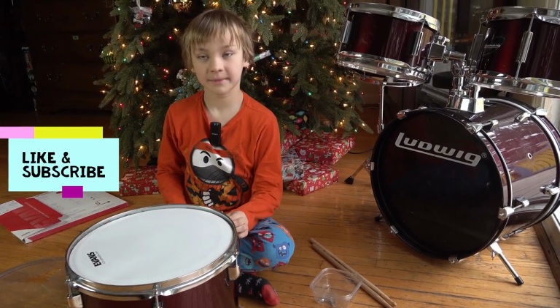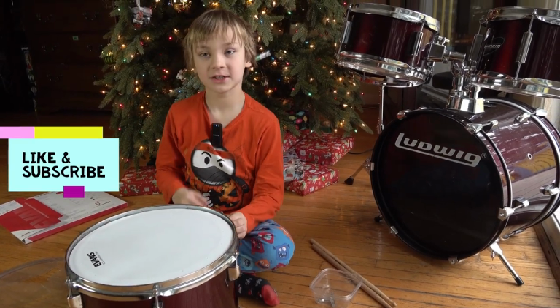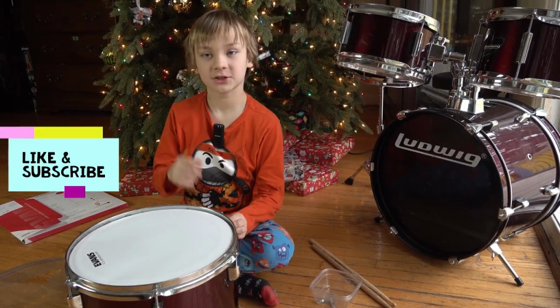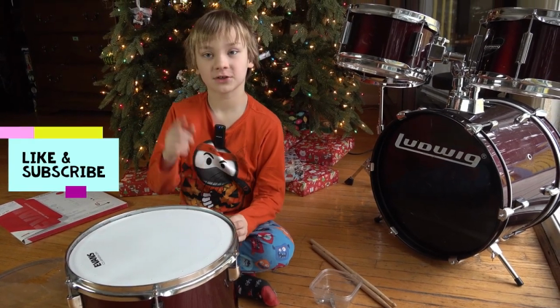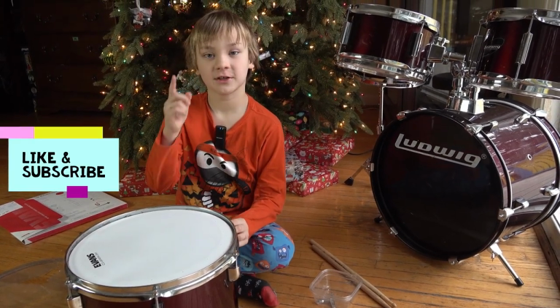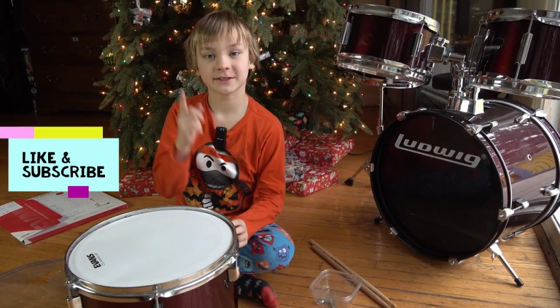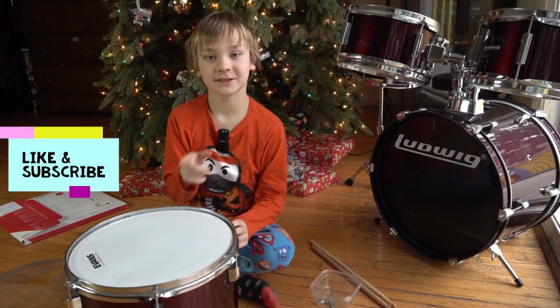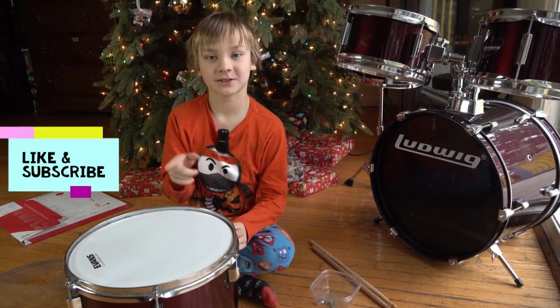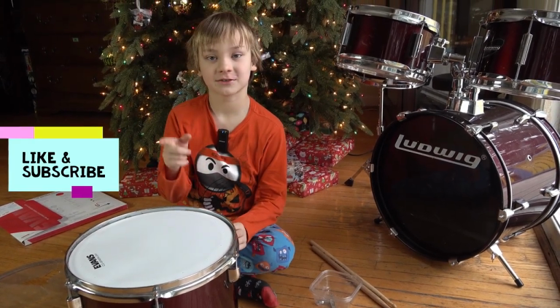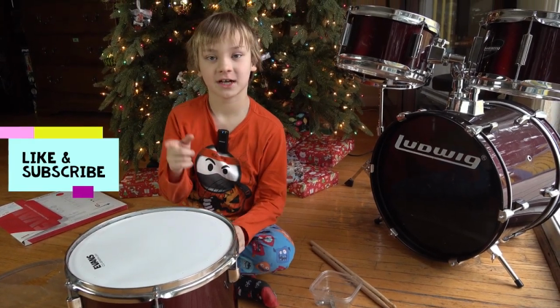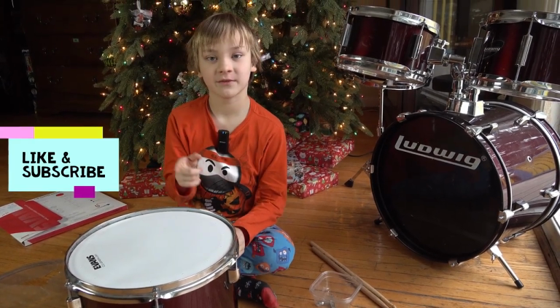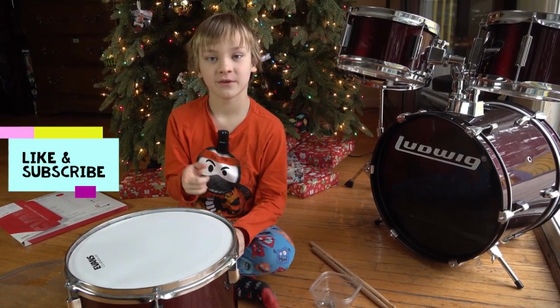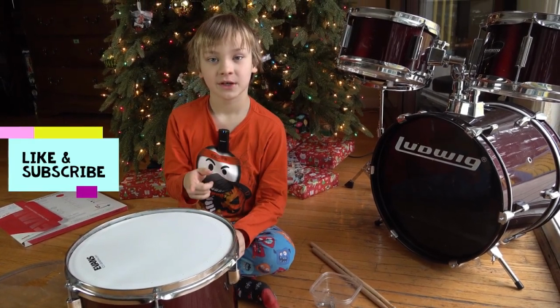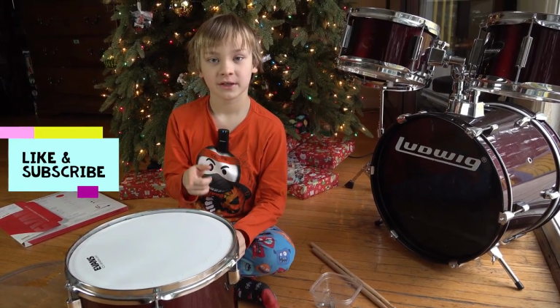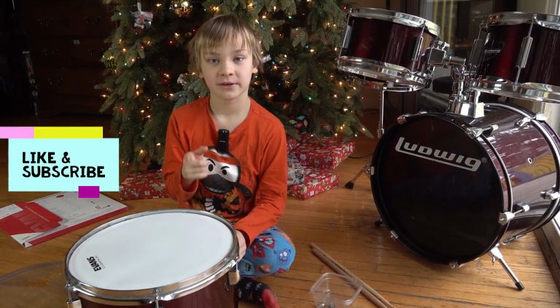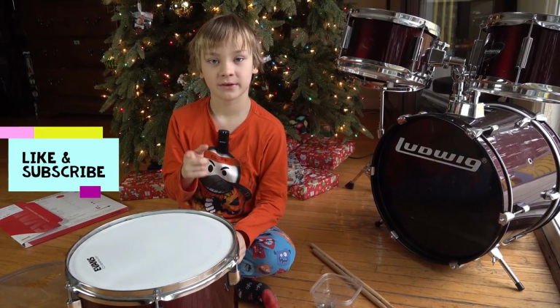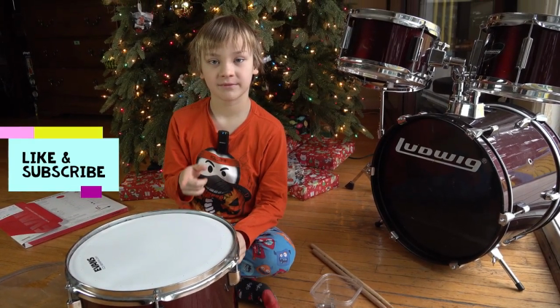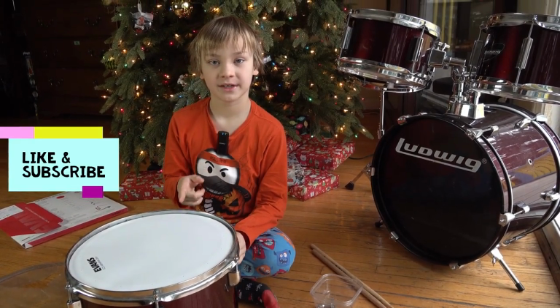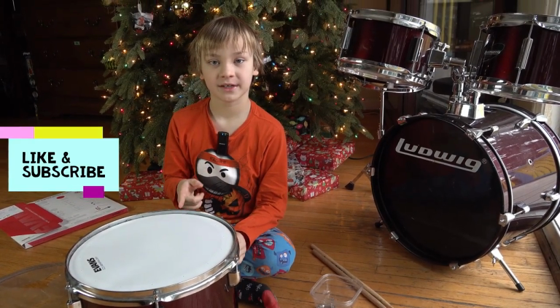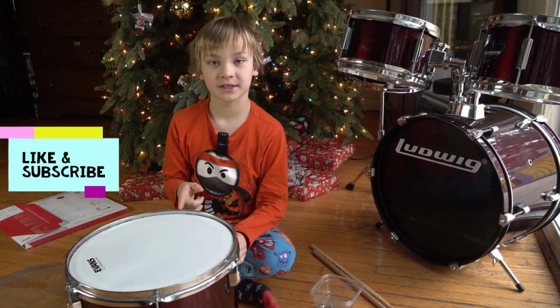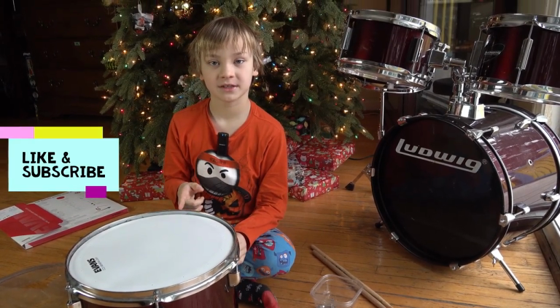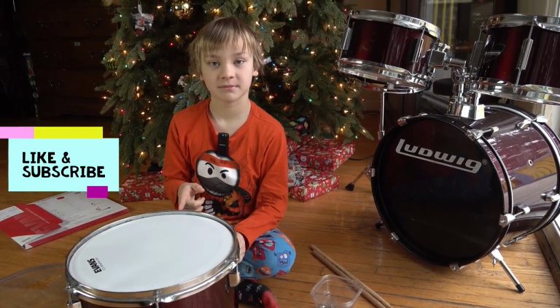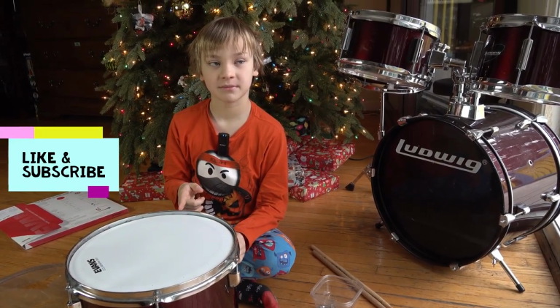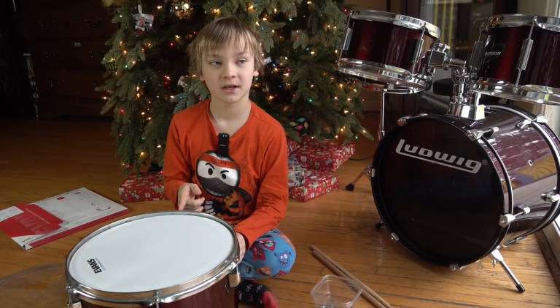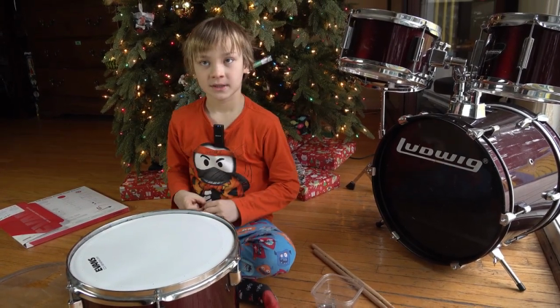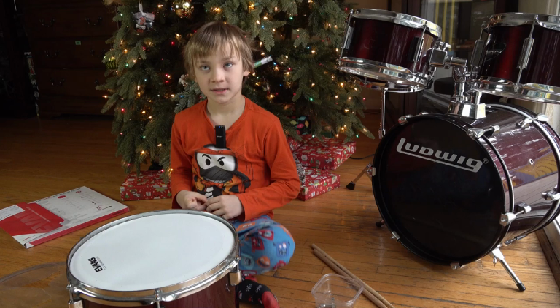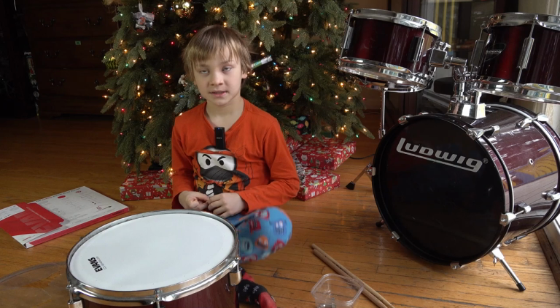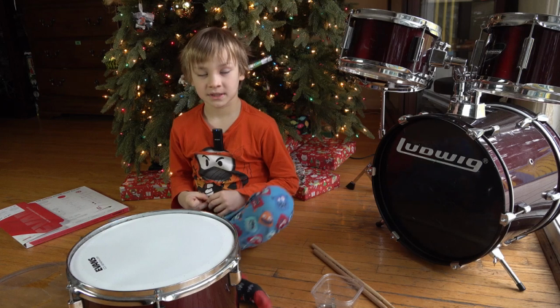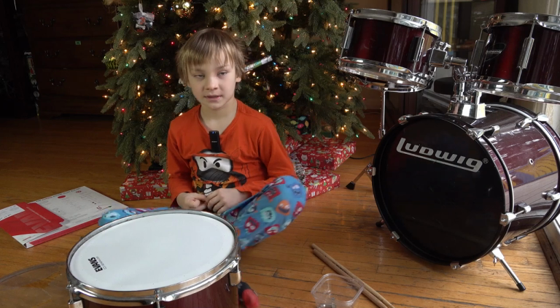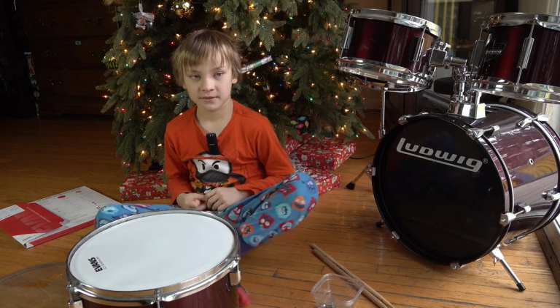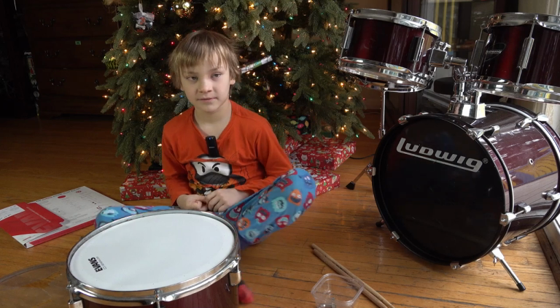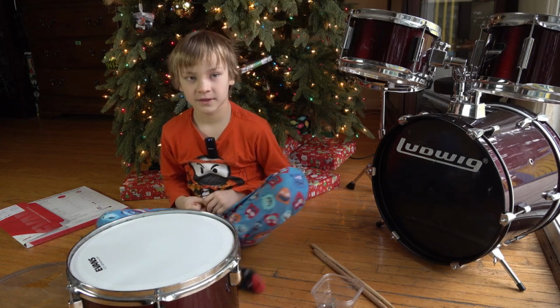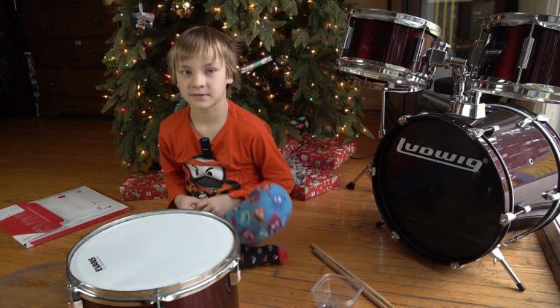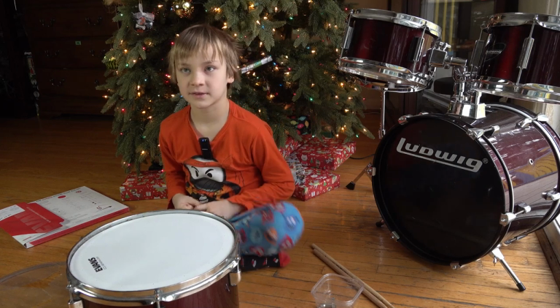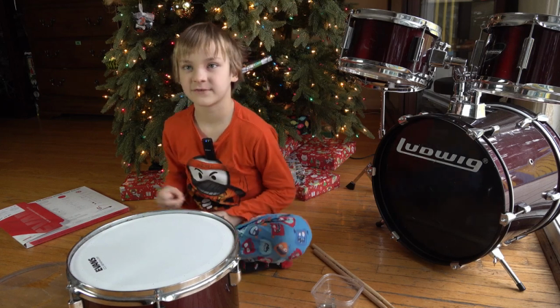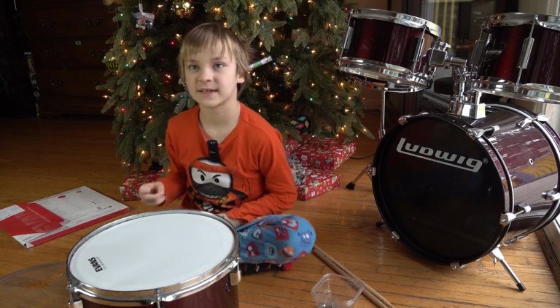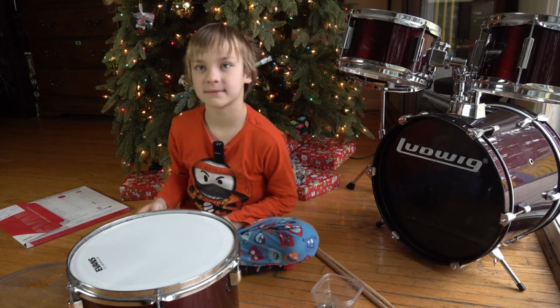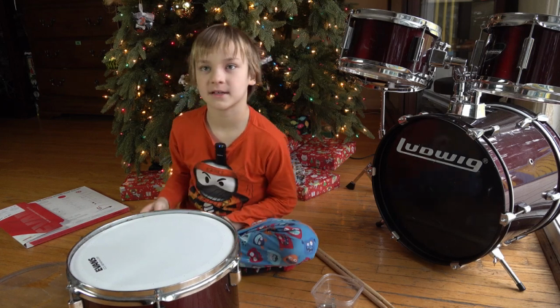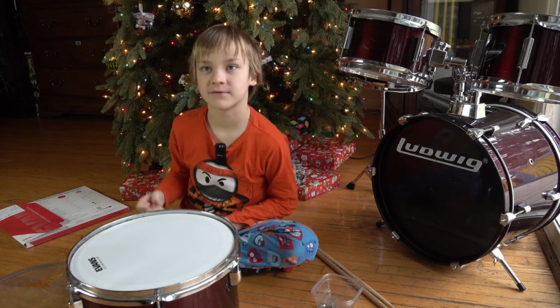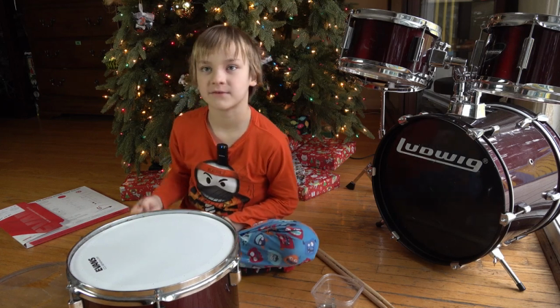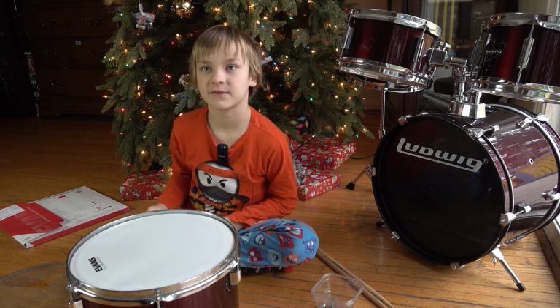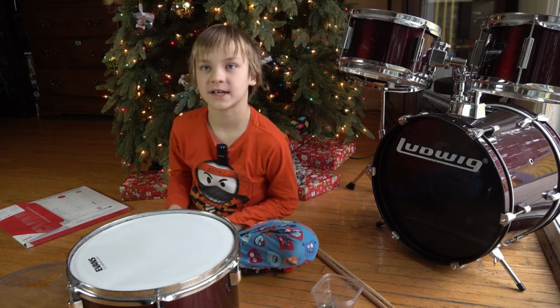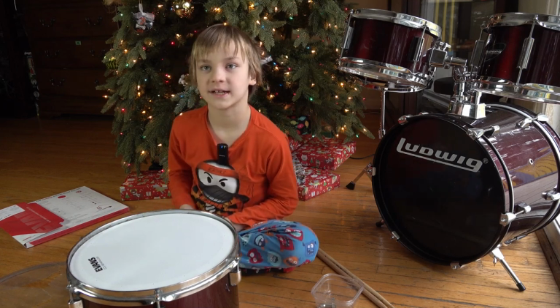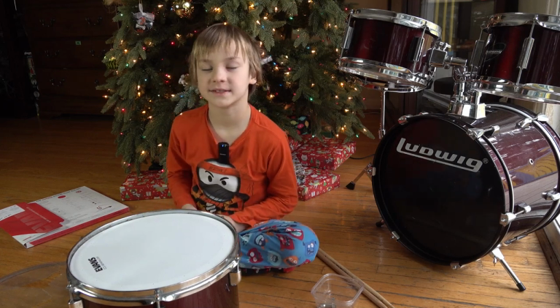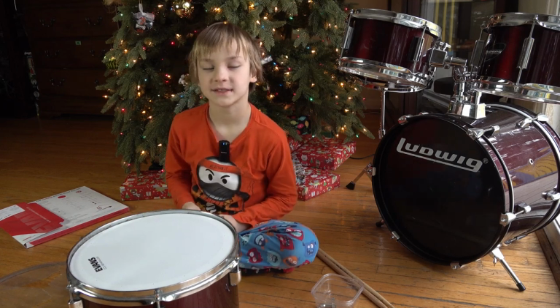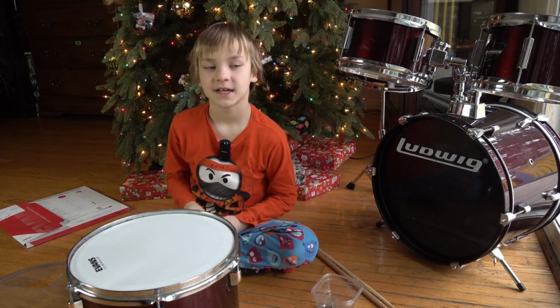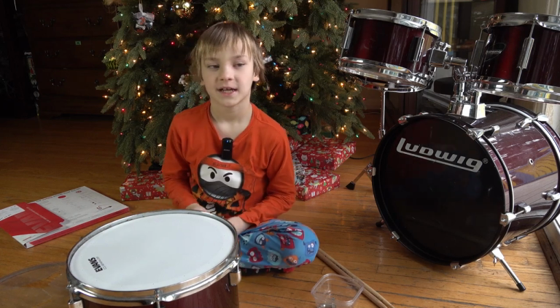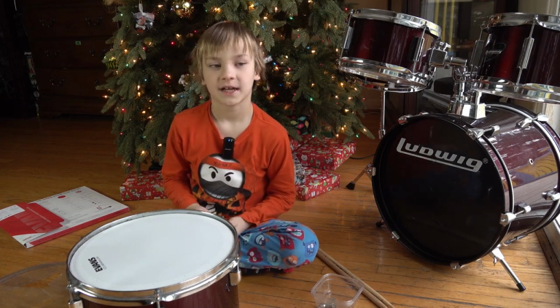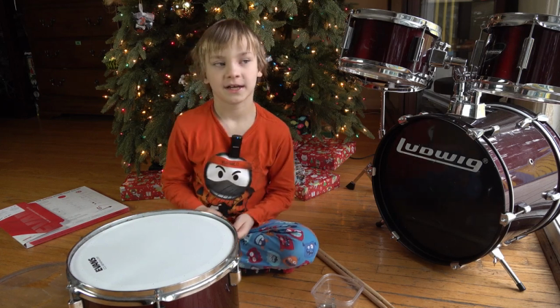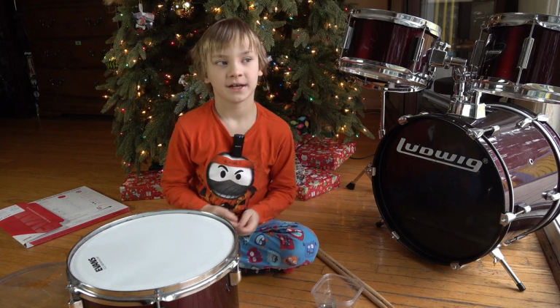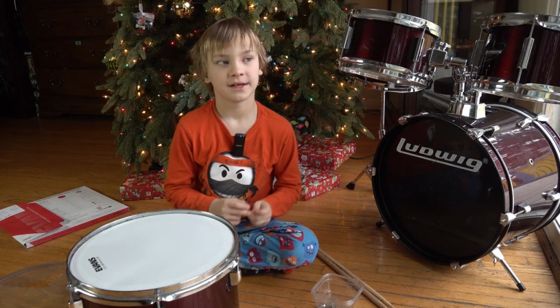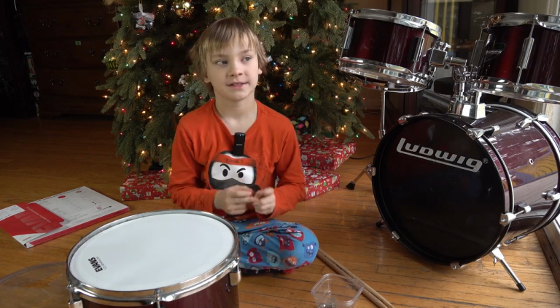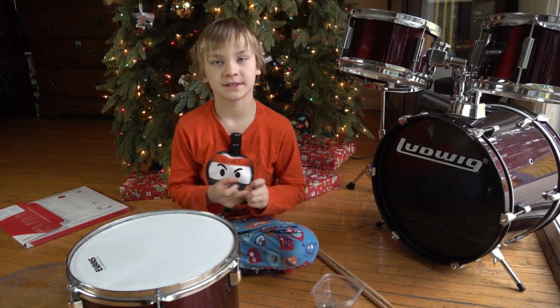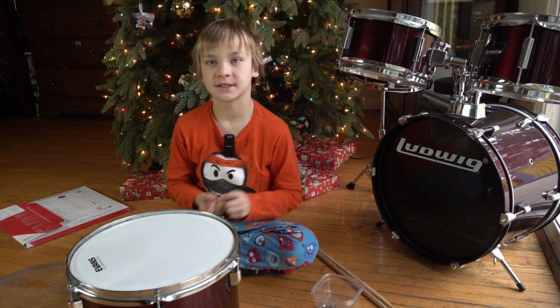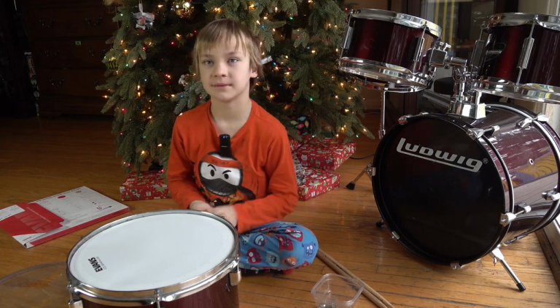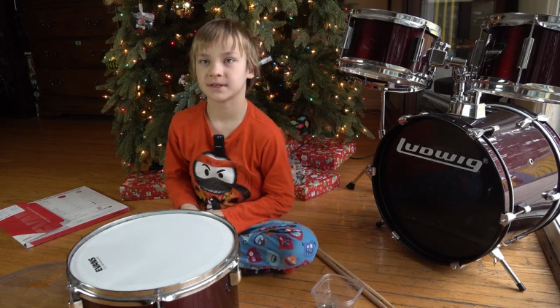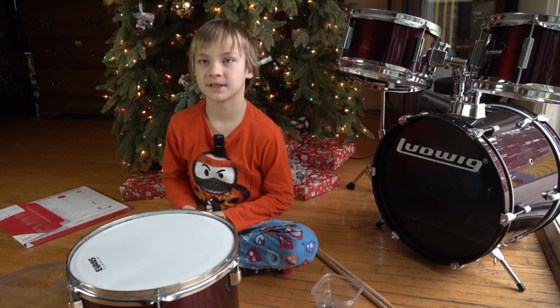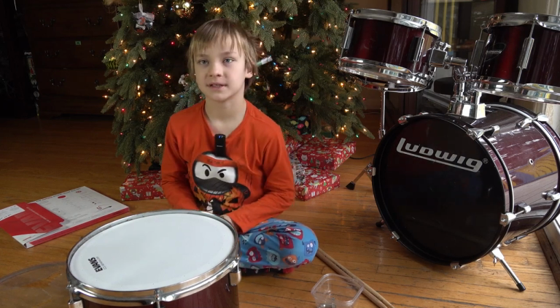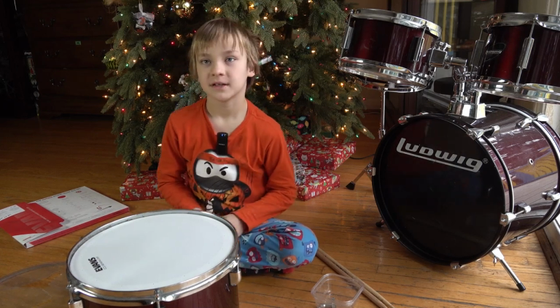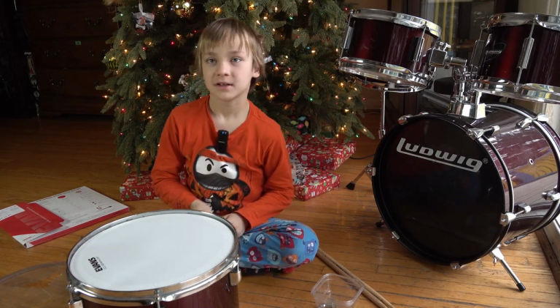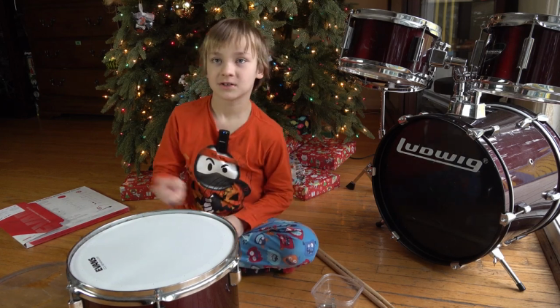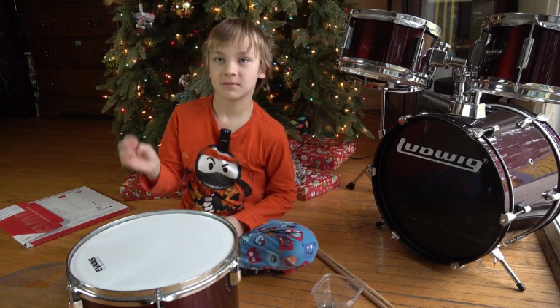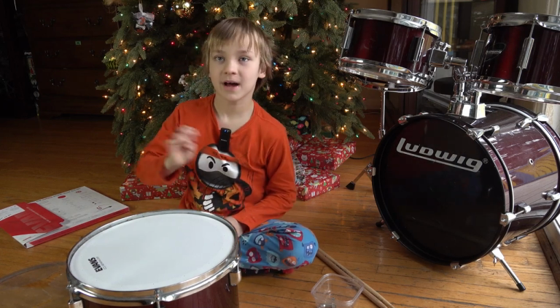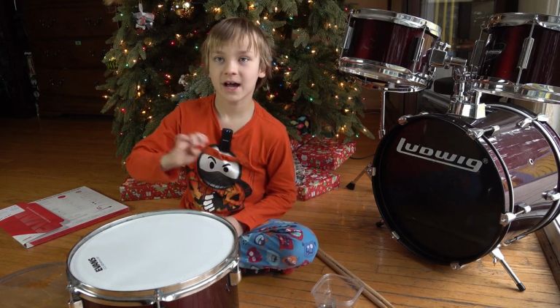And make sure to like, subscribe, hit the notification bell, share the video with family and friends and siblings. Bye.